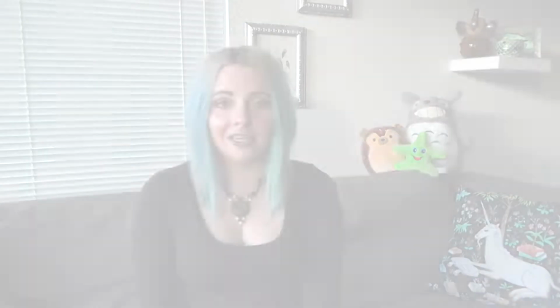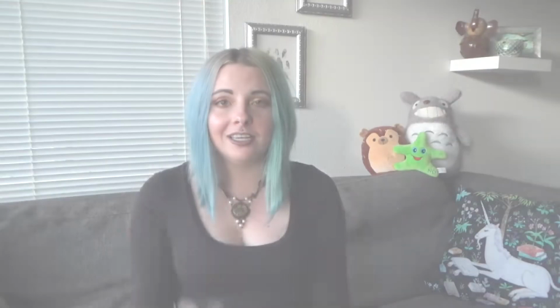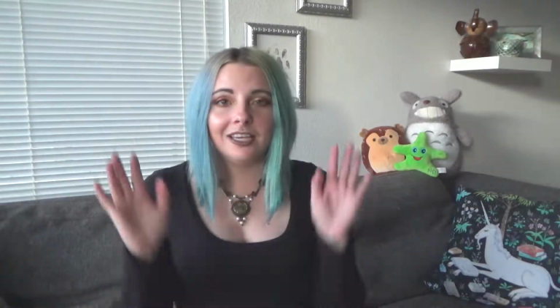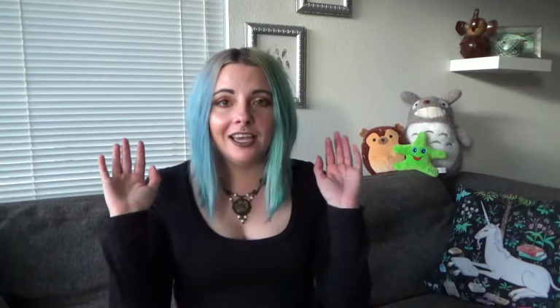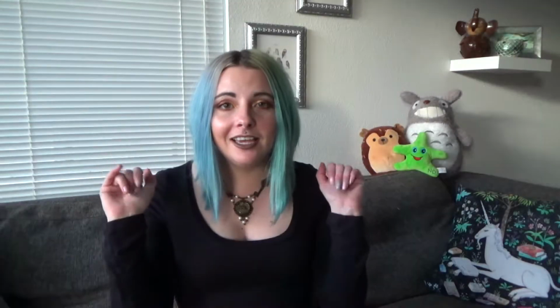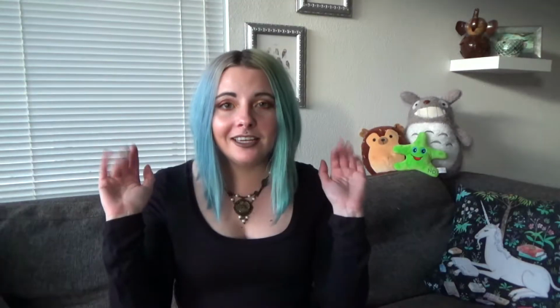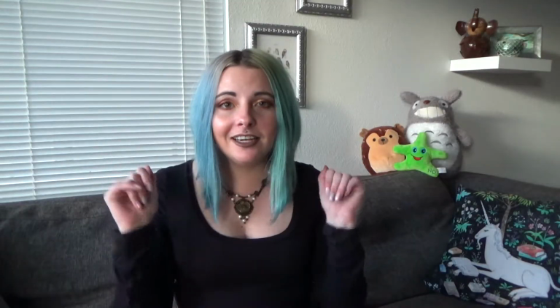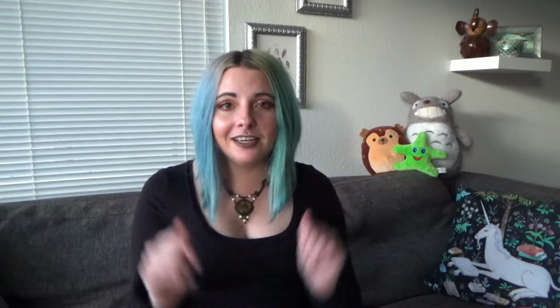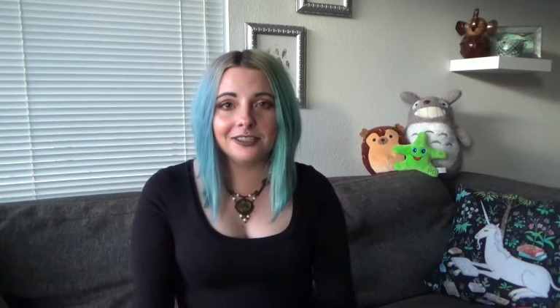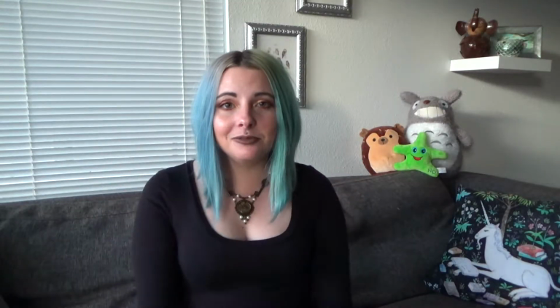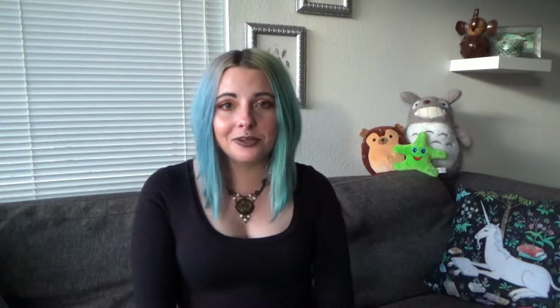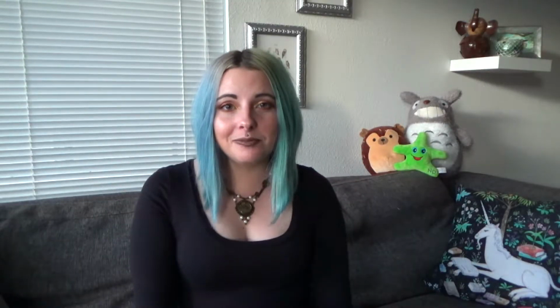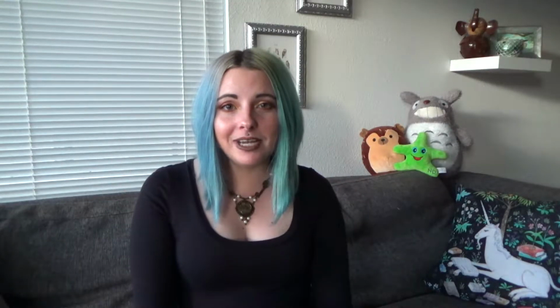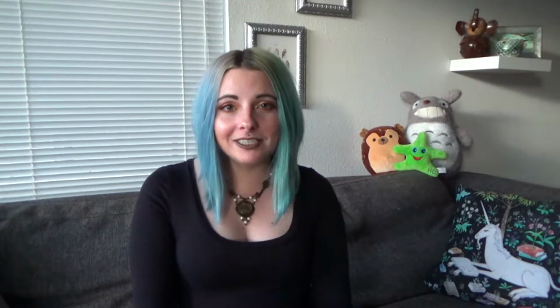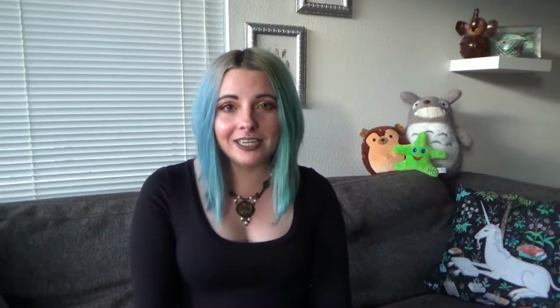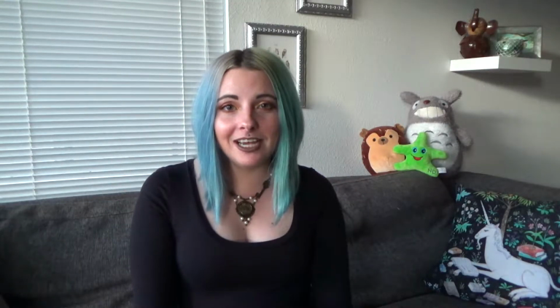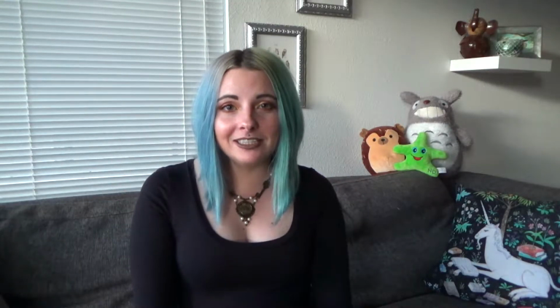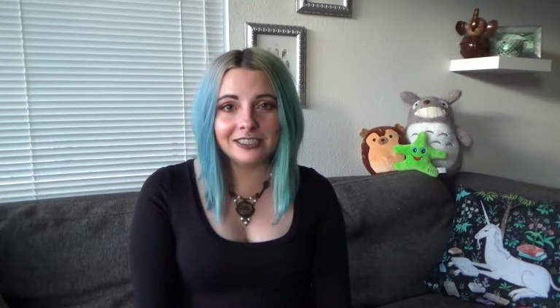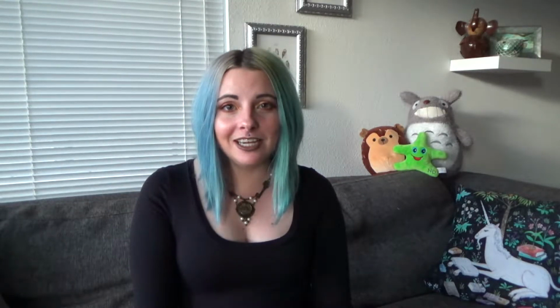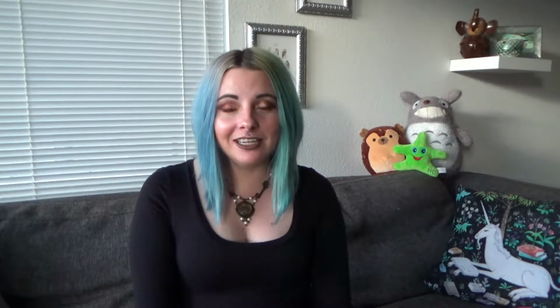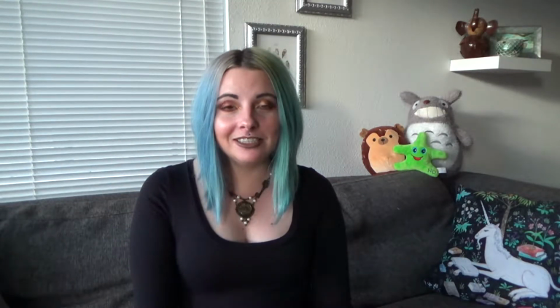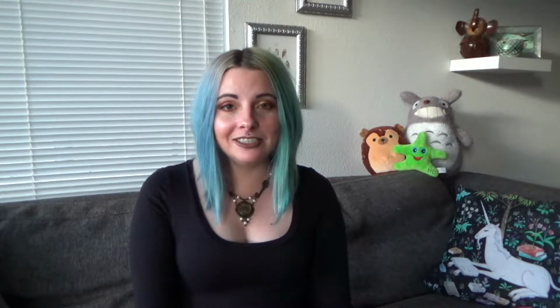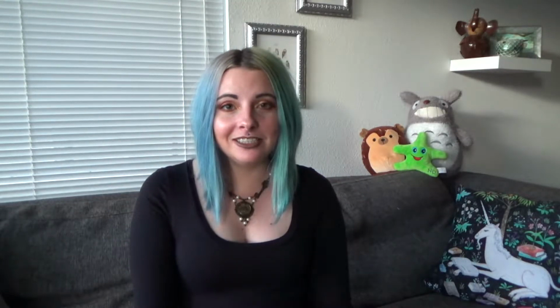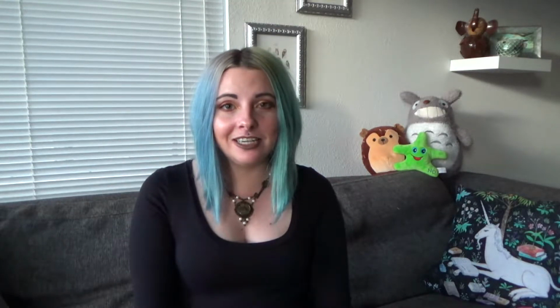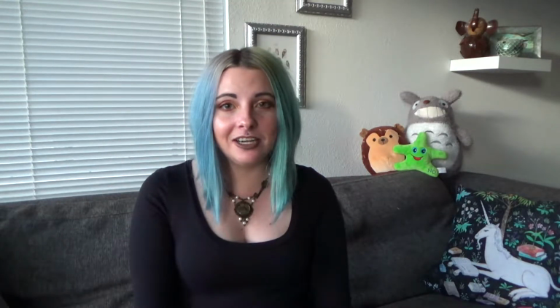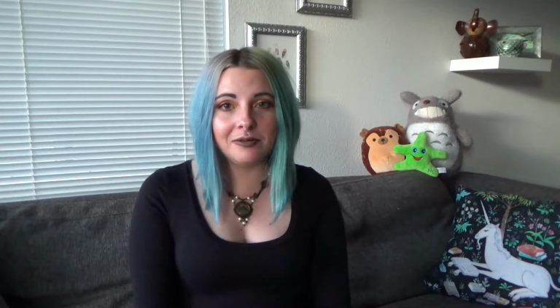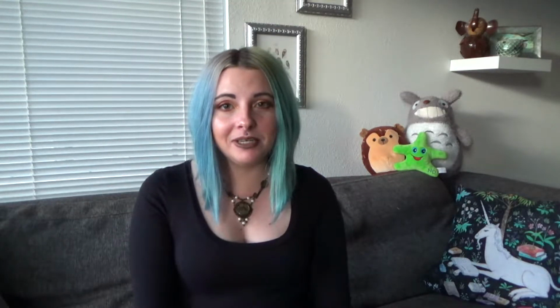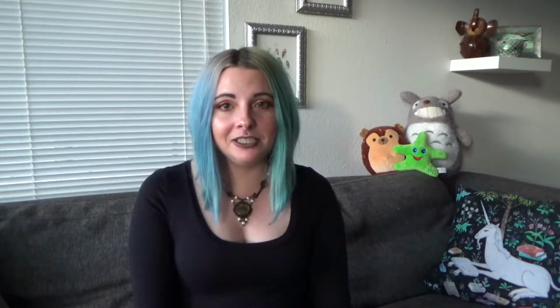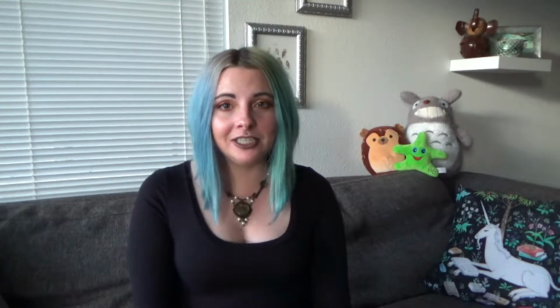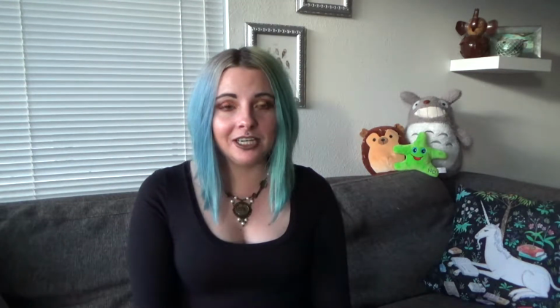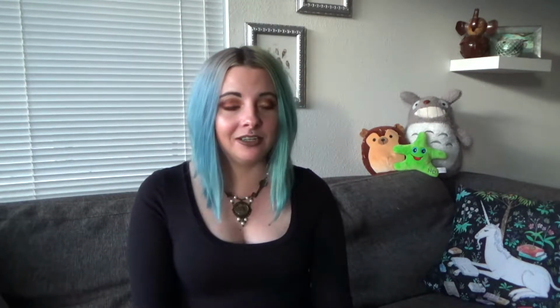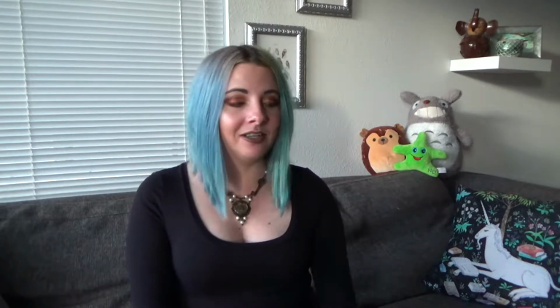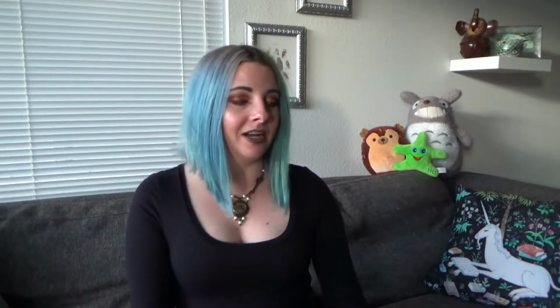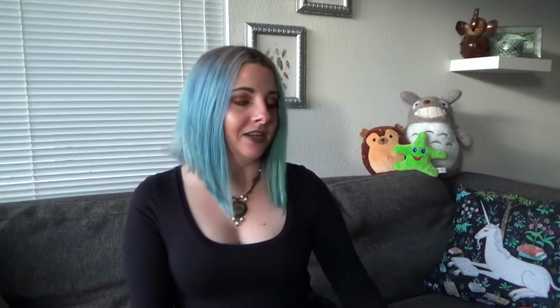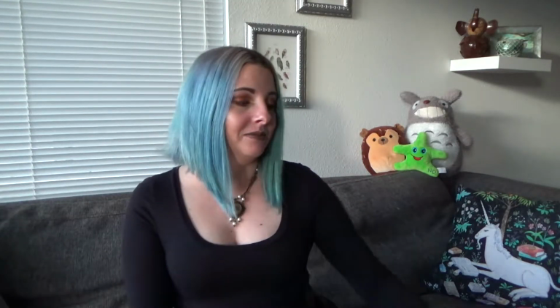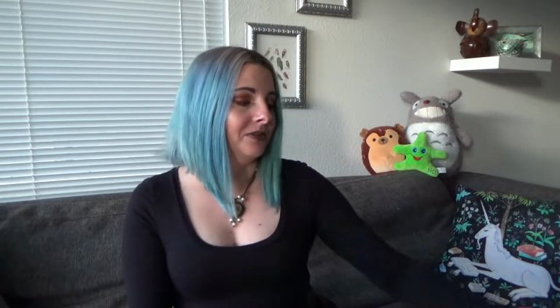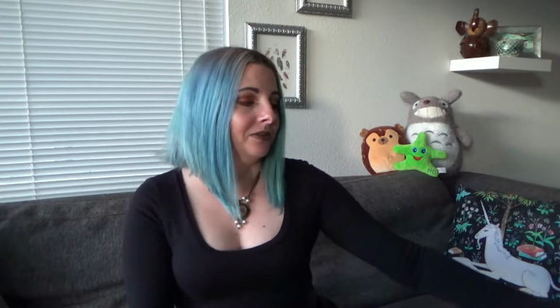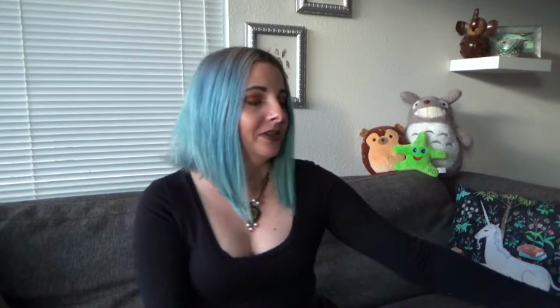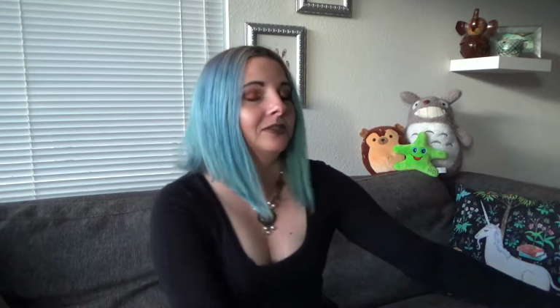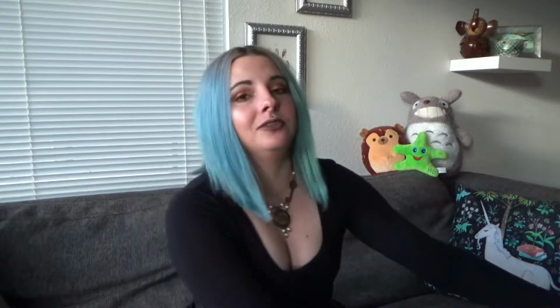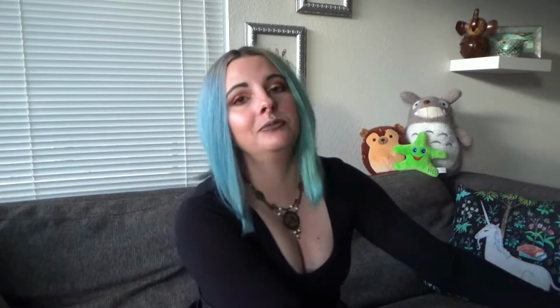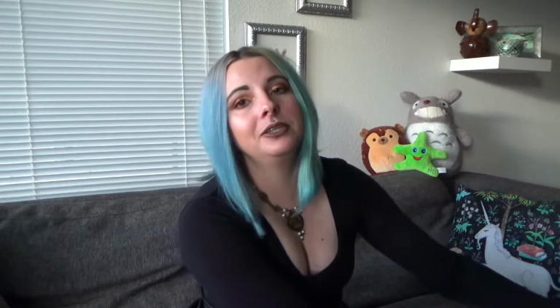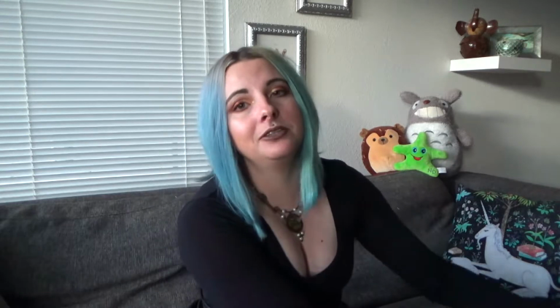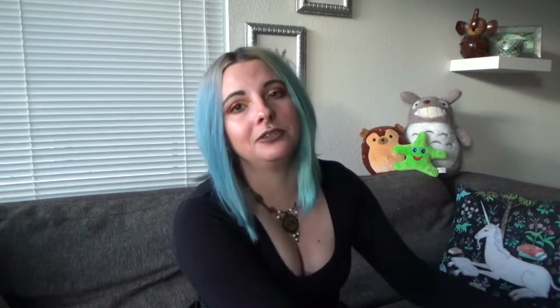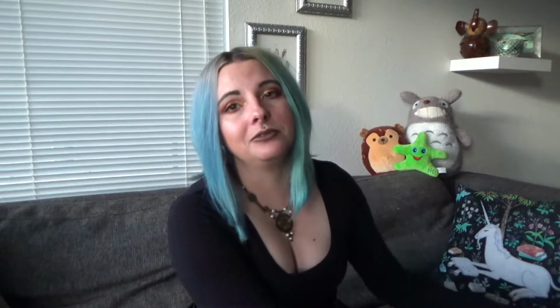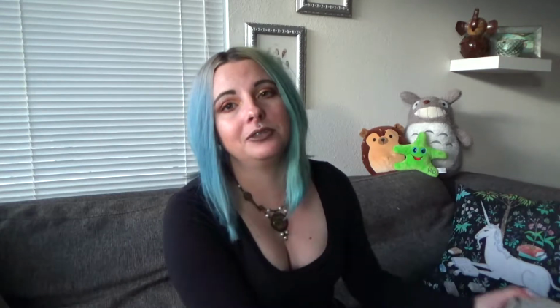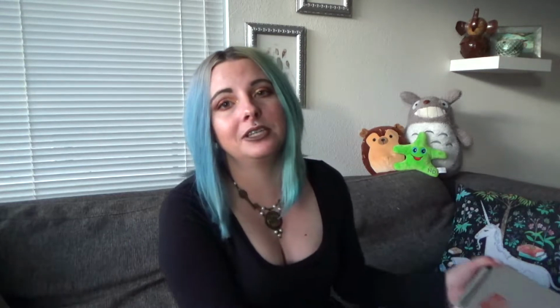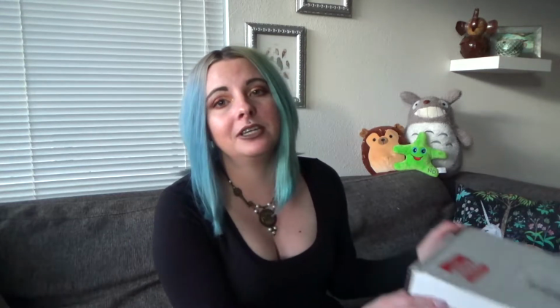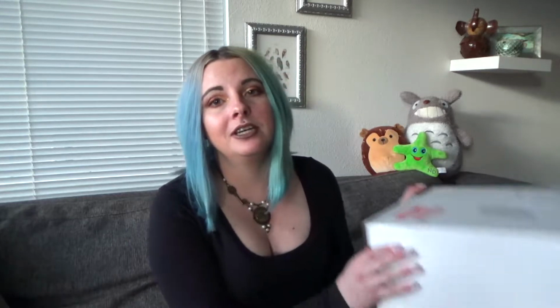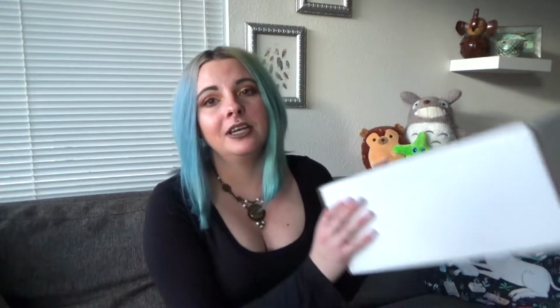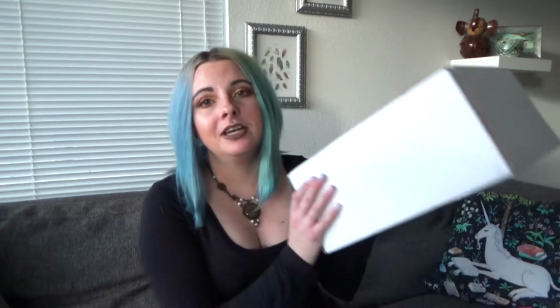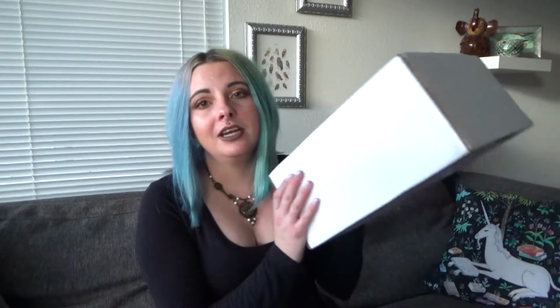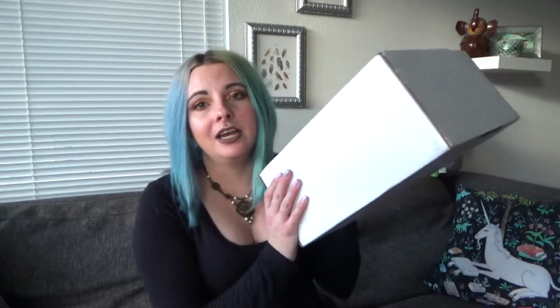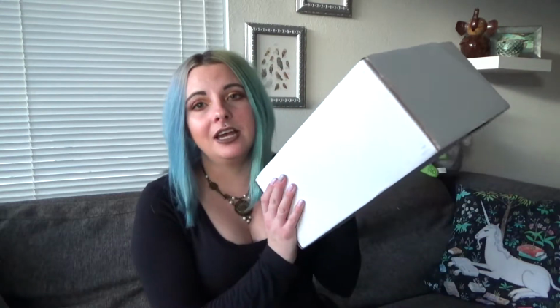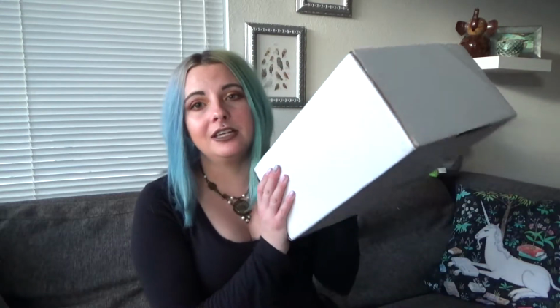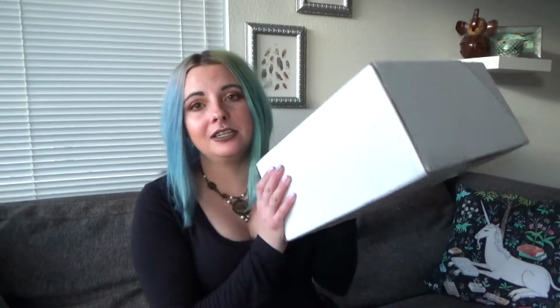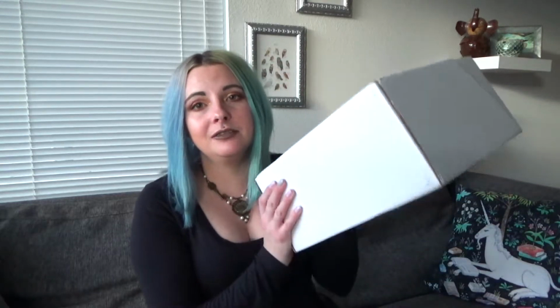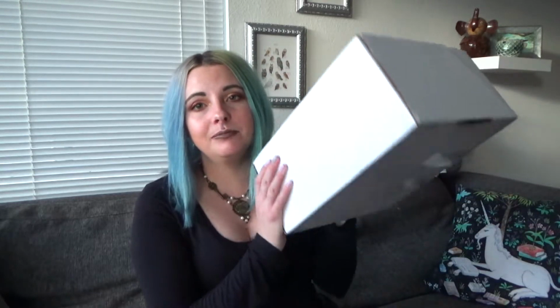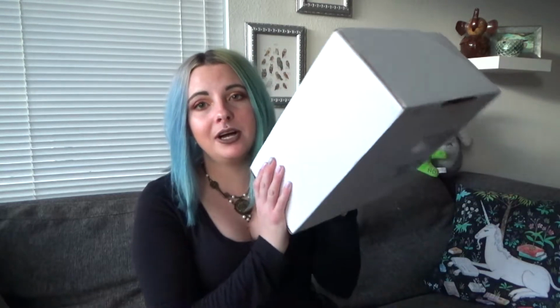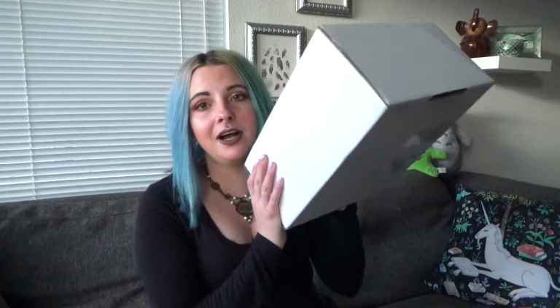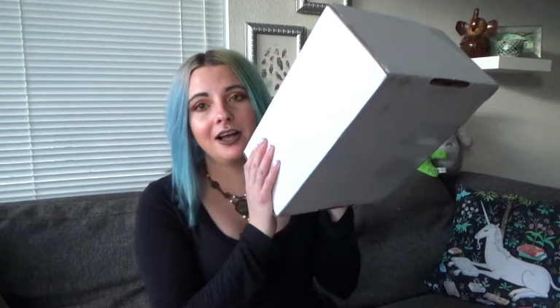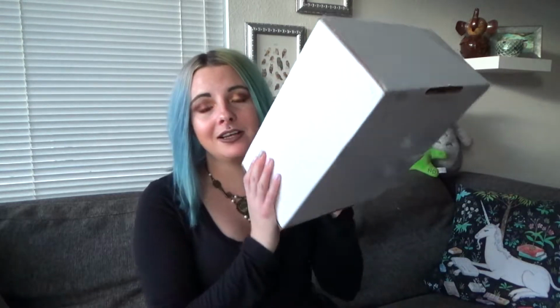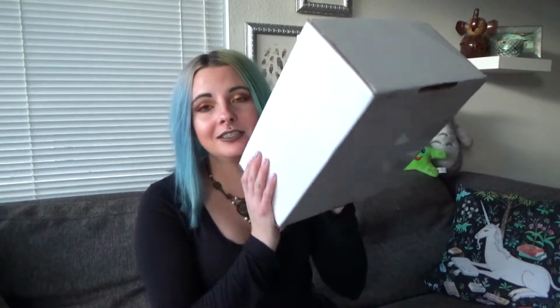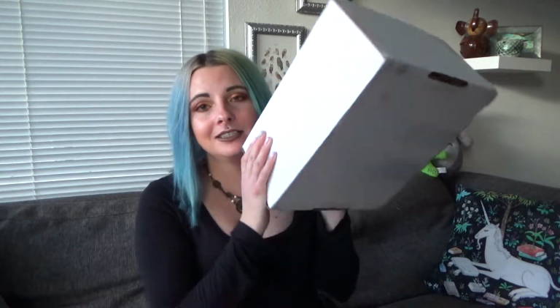Hey guys, welcome back to Ash Sash. Today on my channel, I am going to be doing an unboxing.